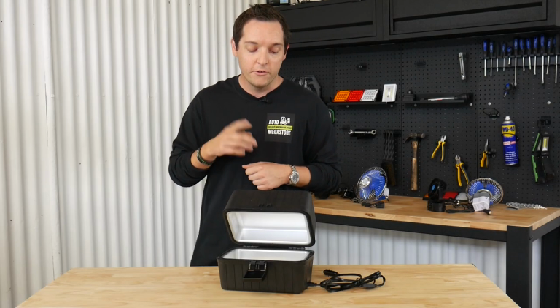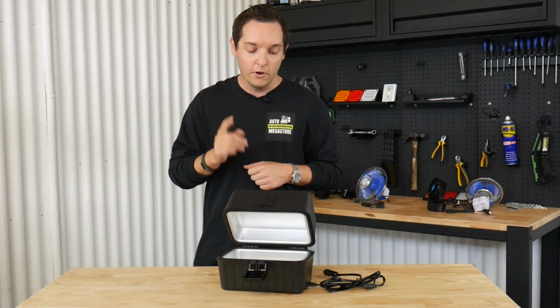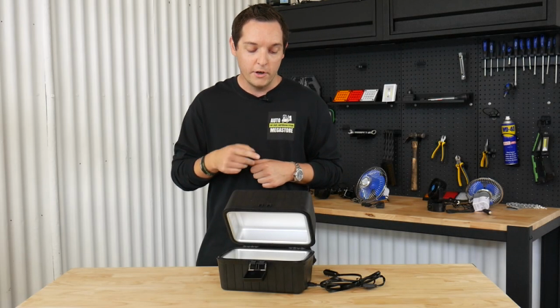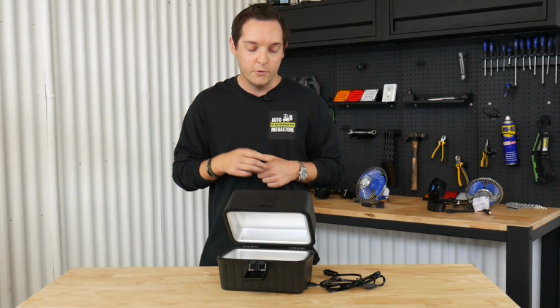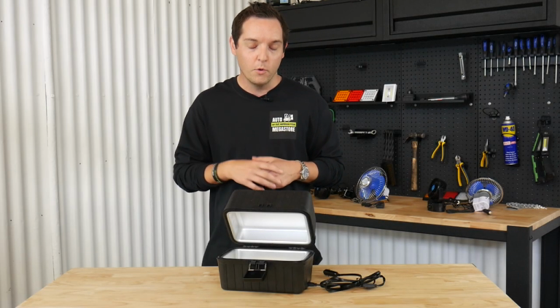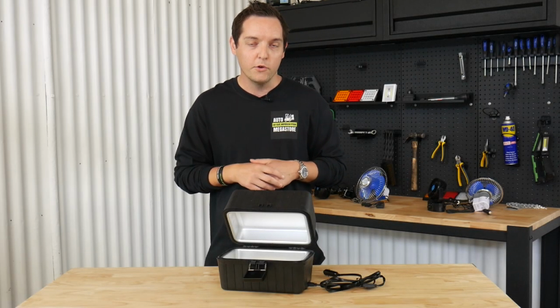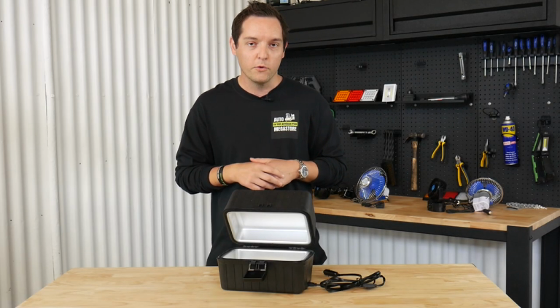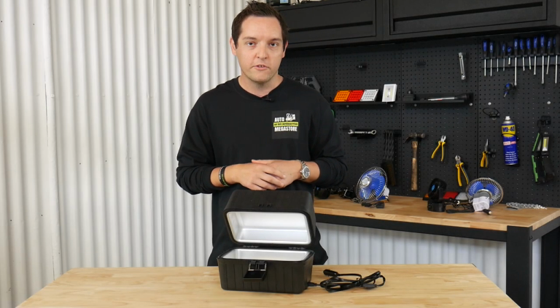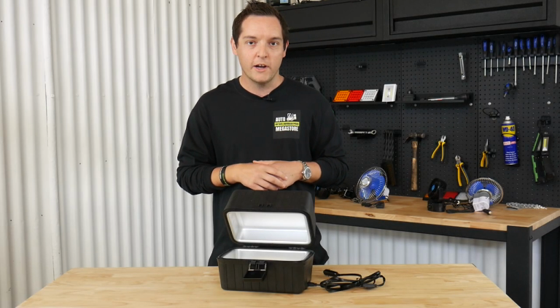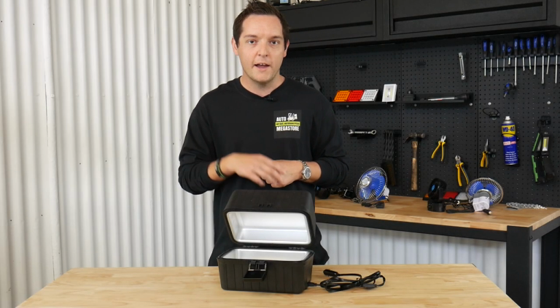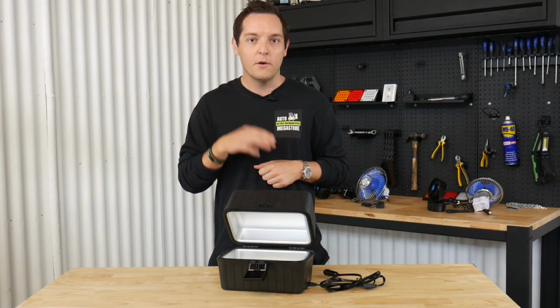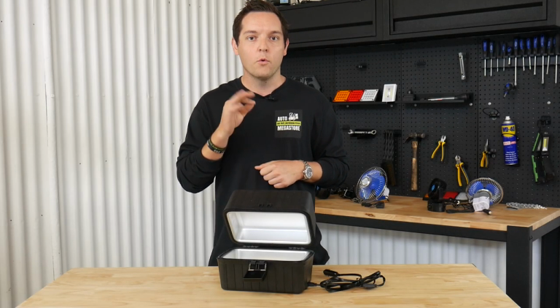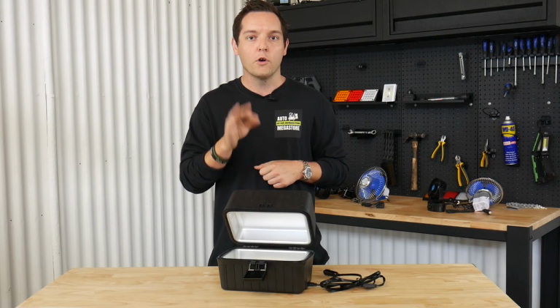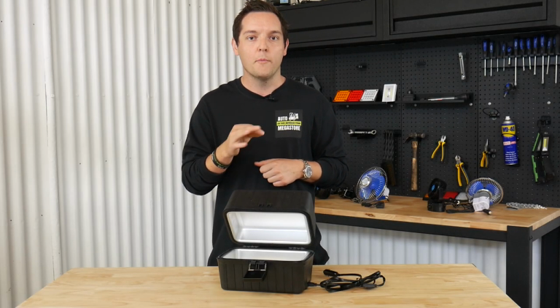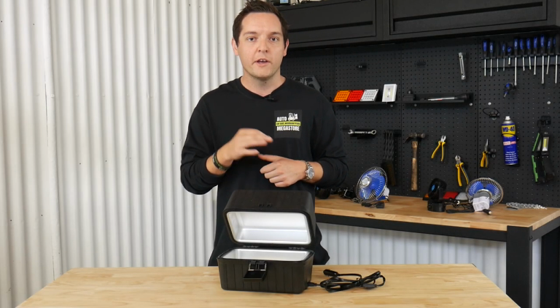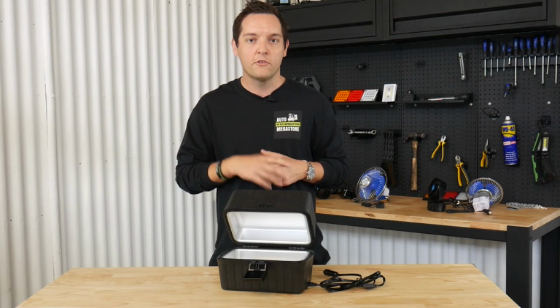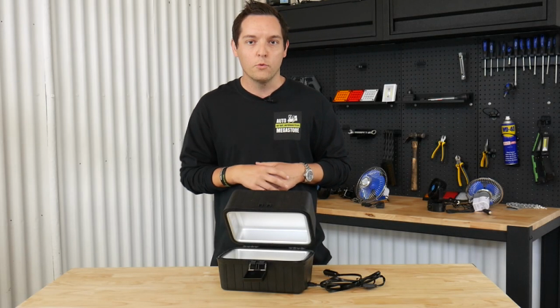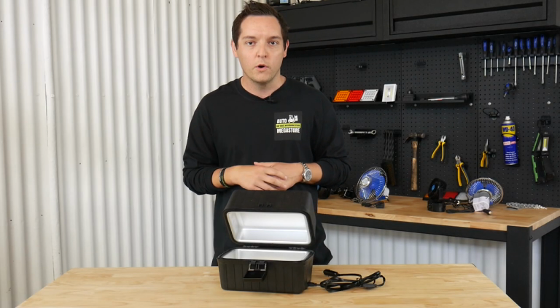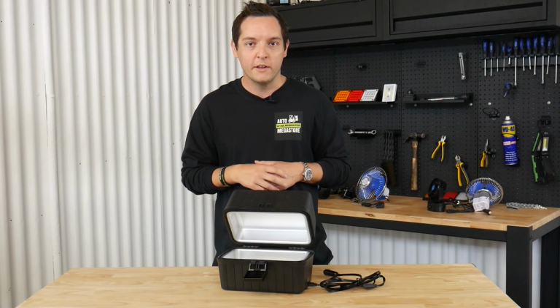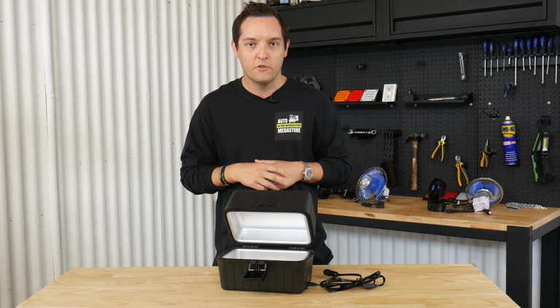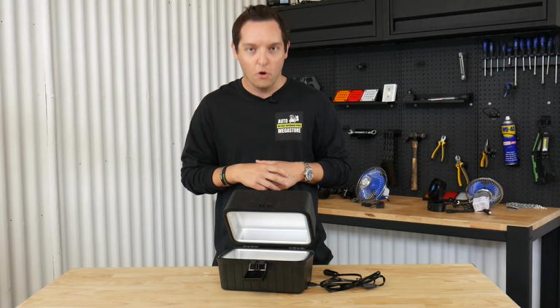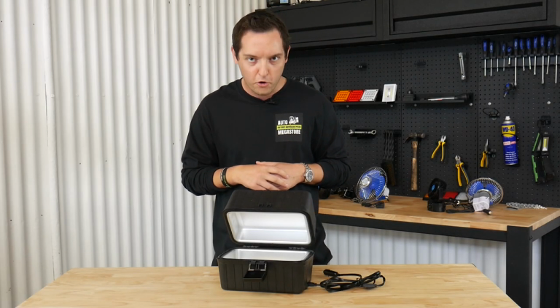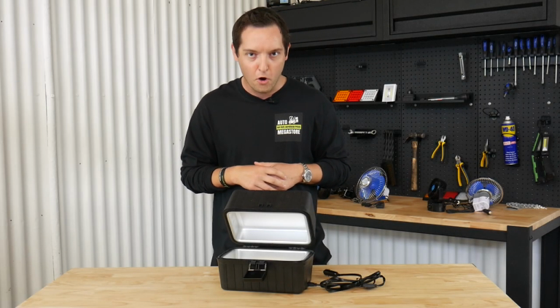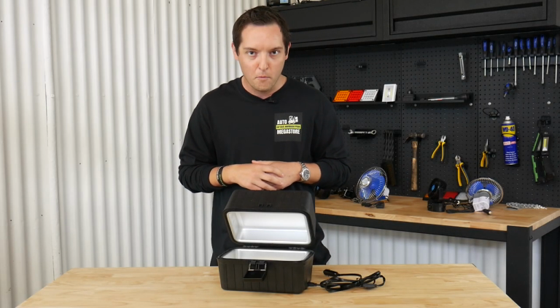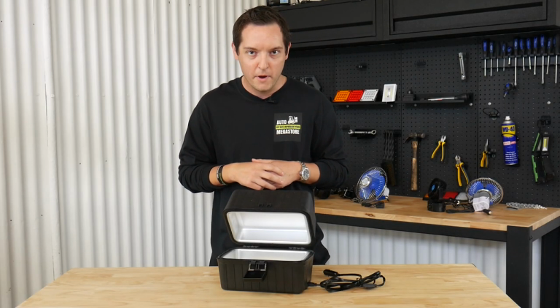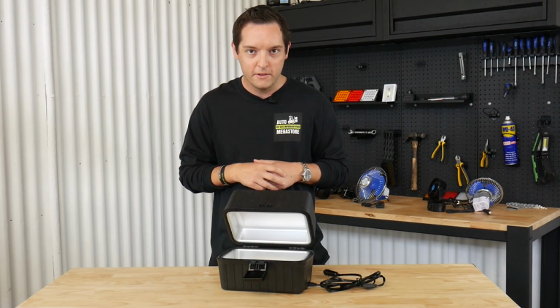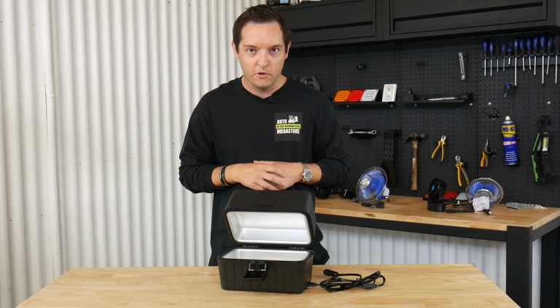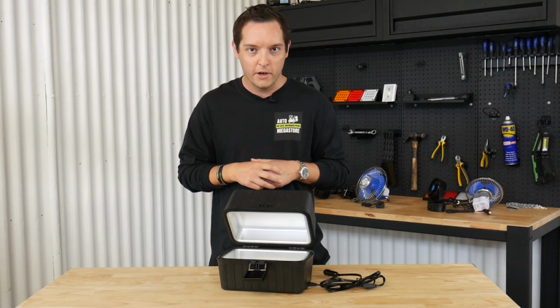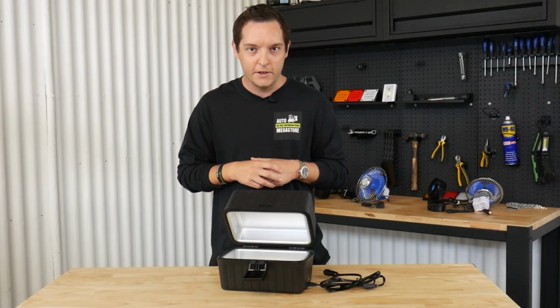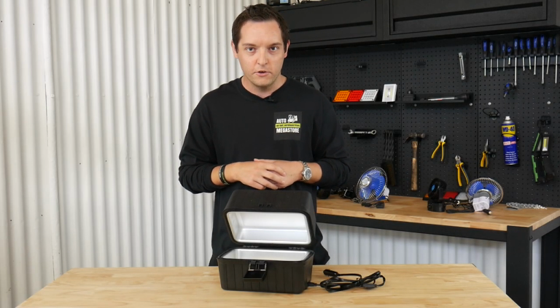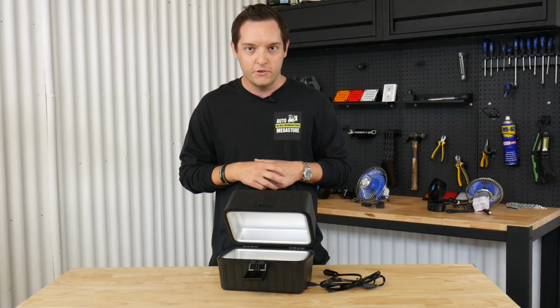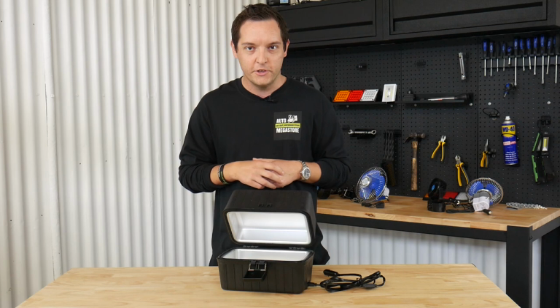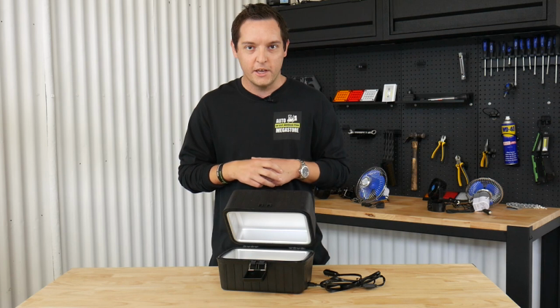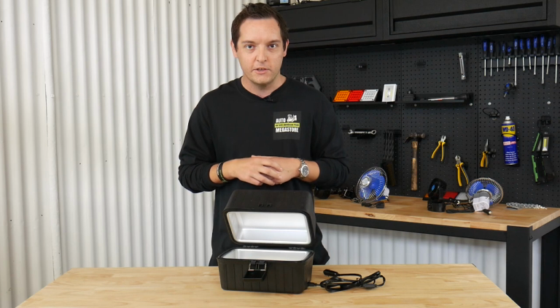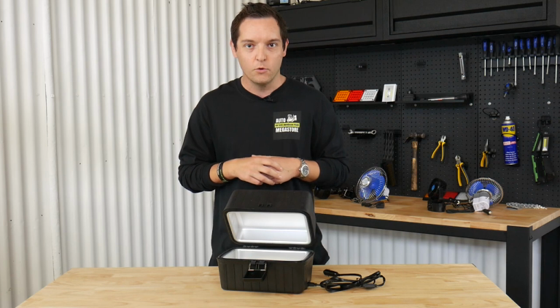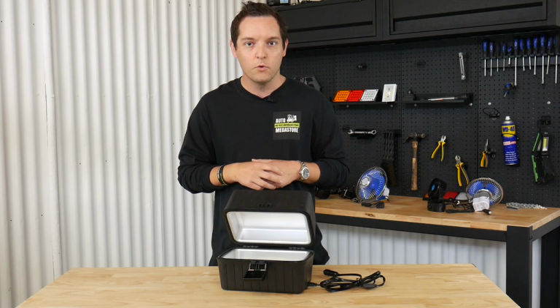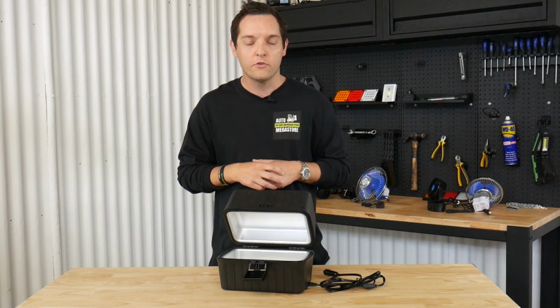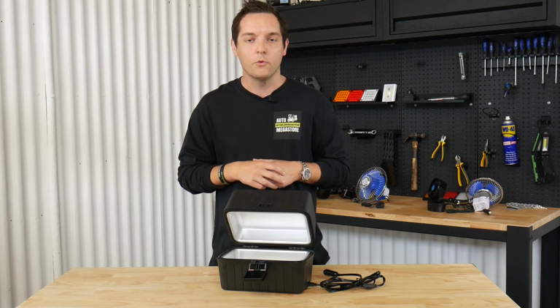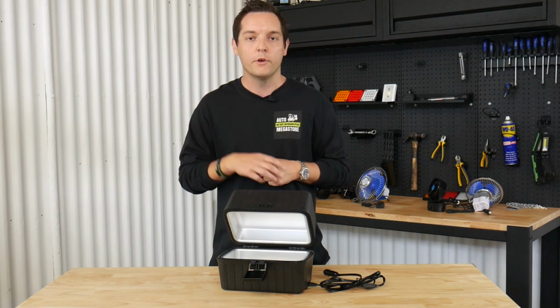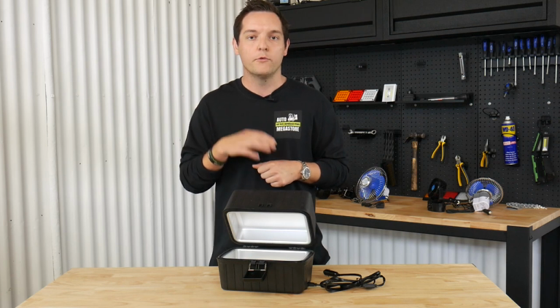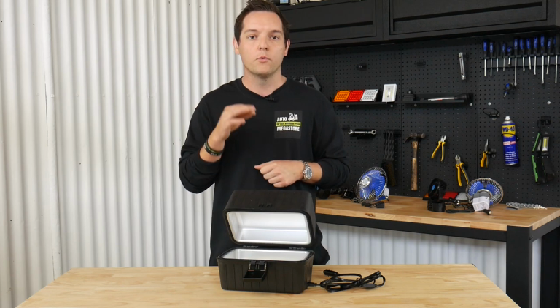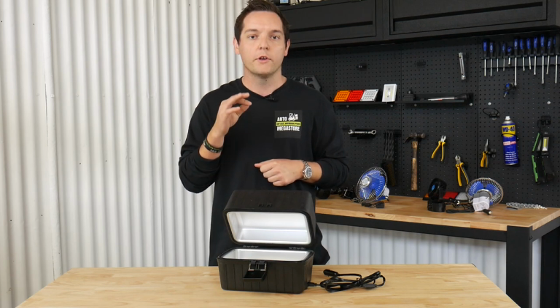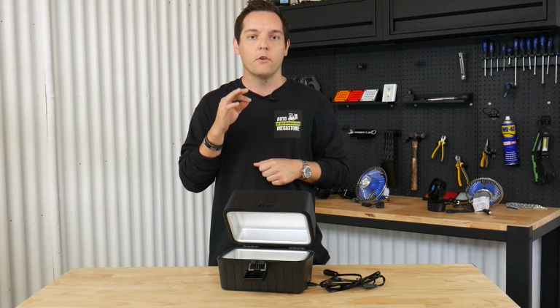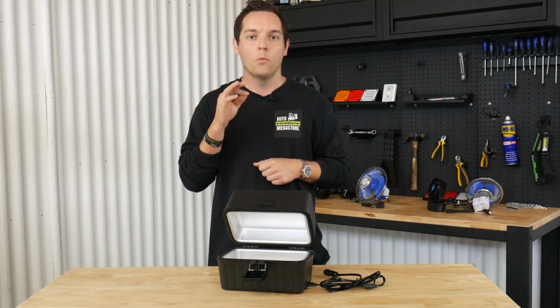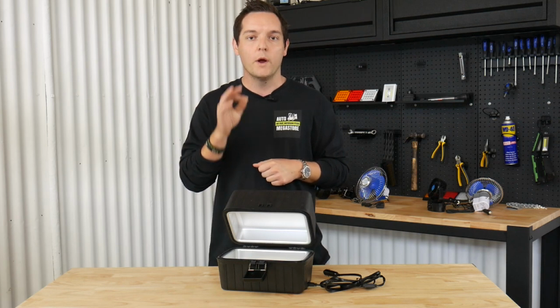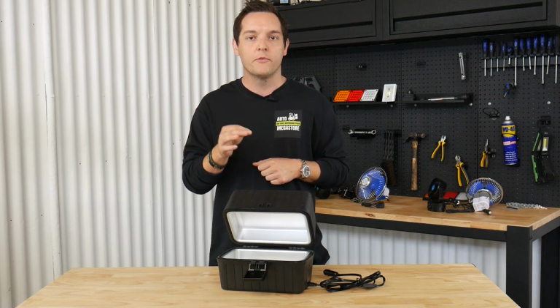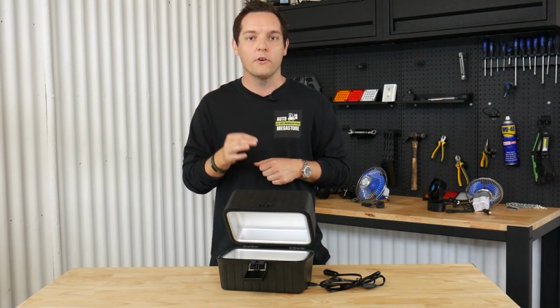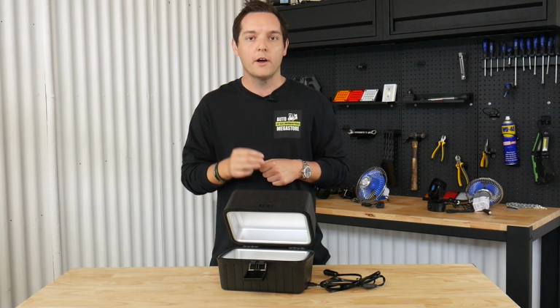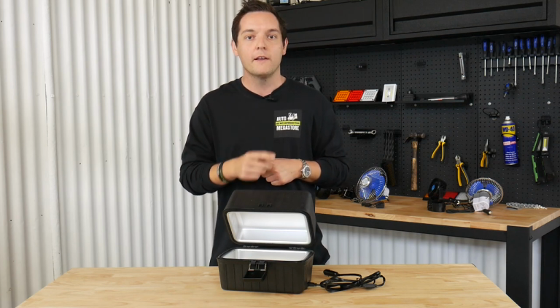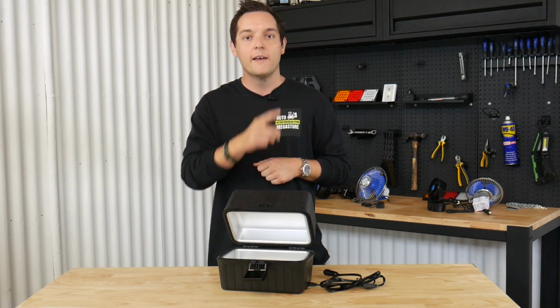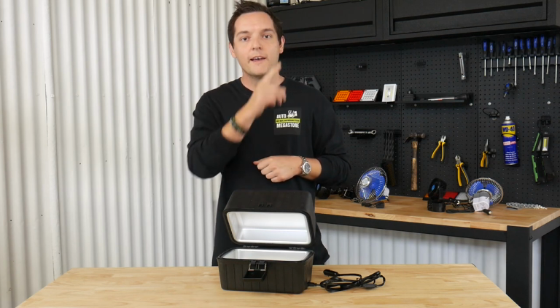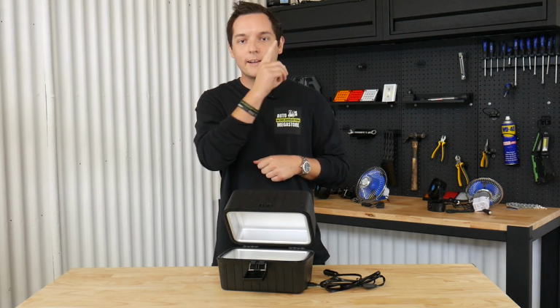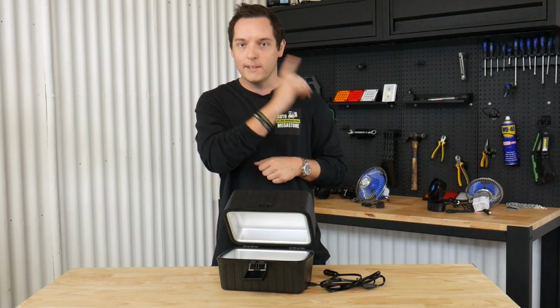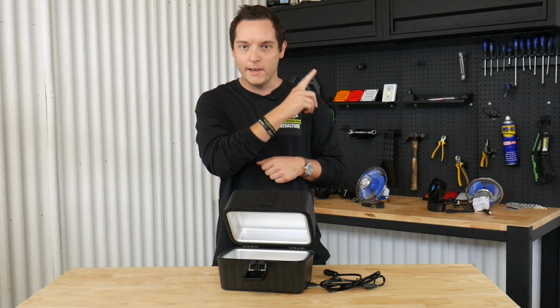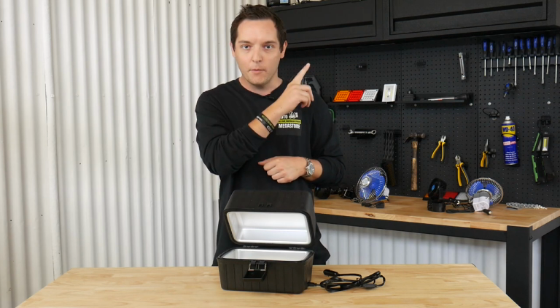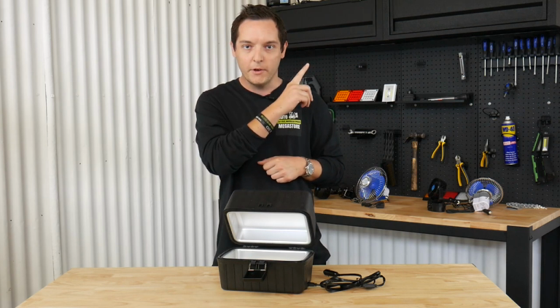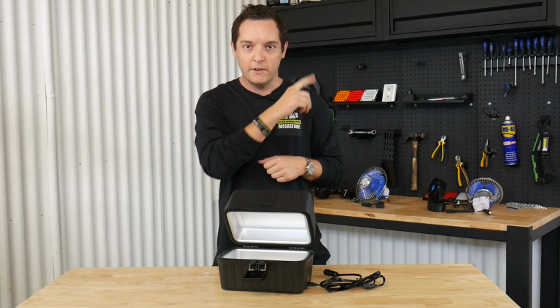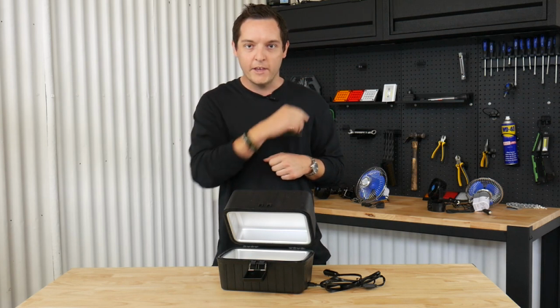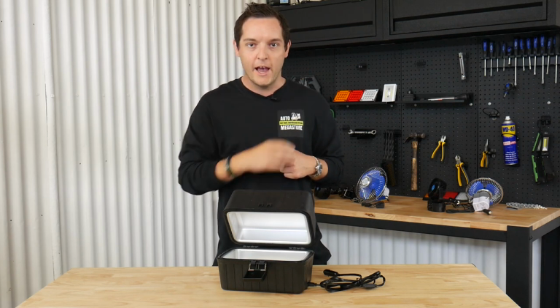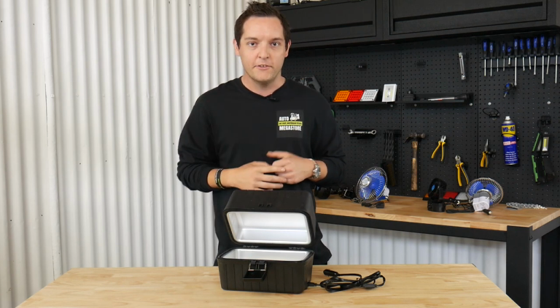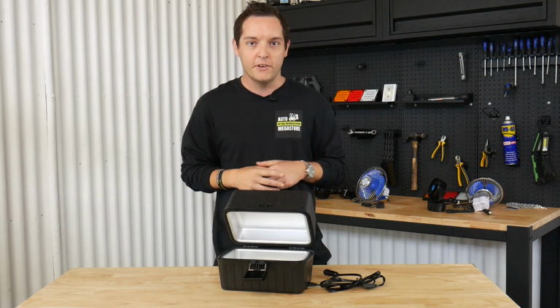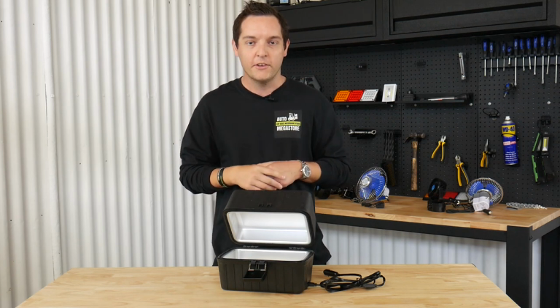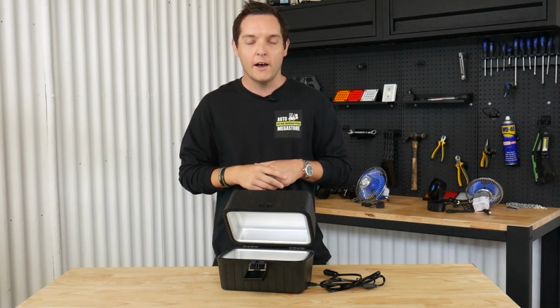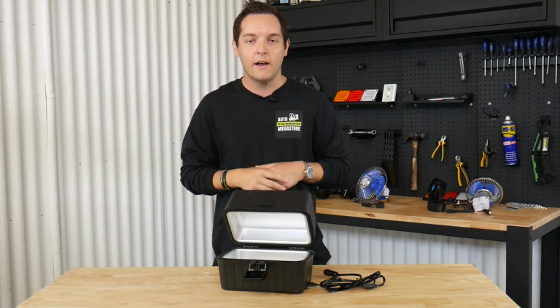So if you want yours today, visit autoomegasaw.com.au to get yours, or if you're already on the website, click up here to add to your cart.